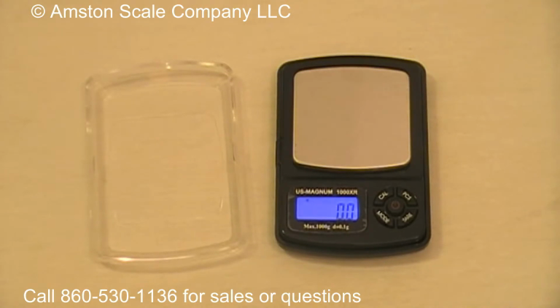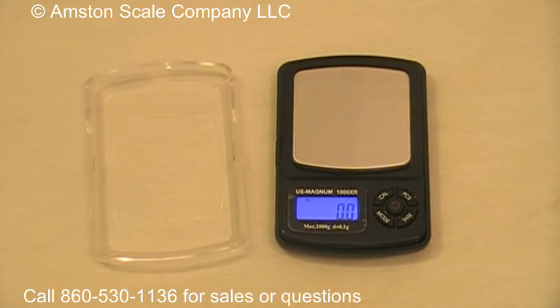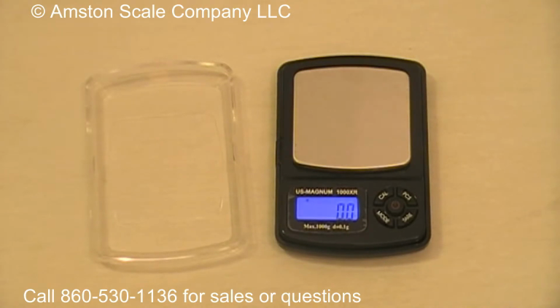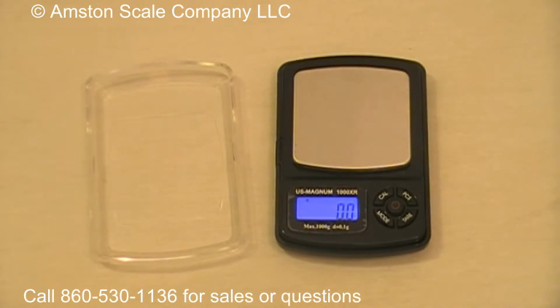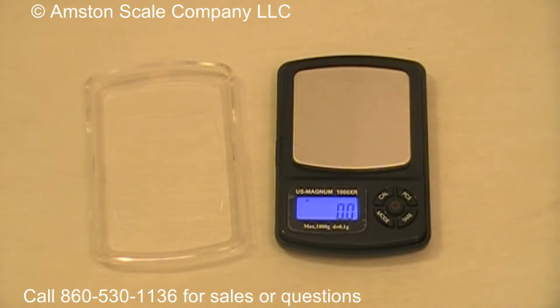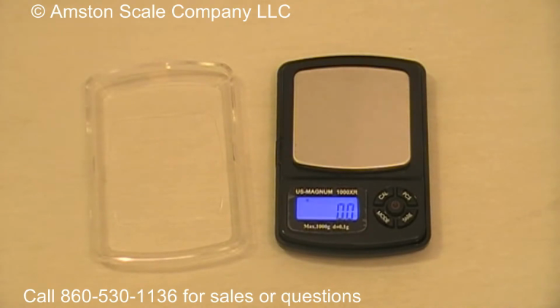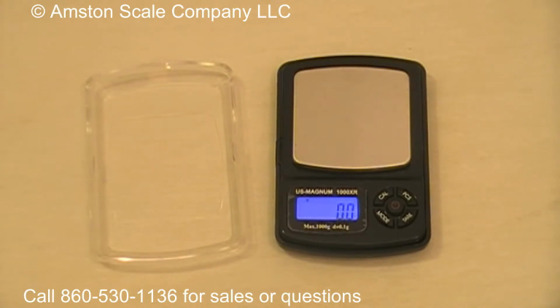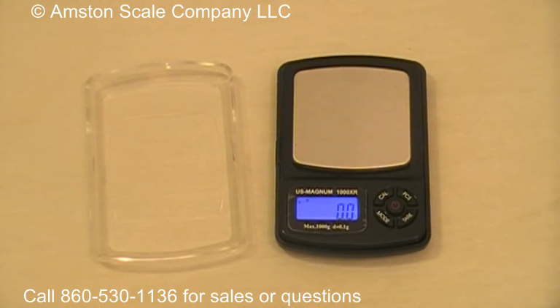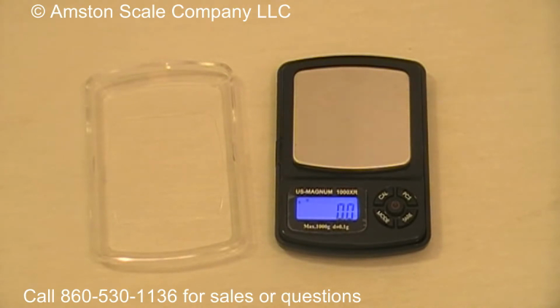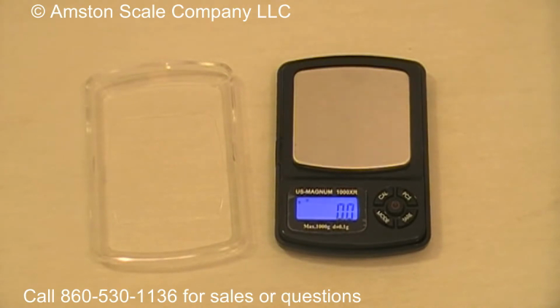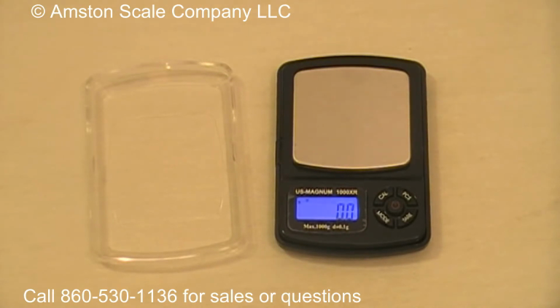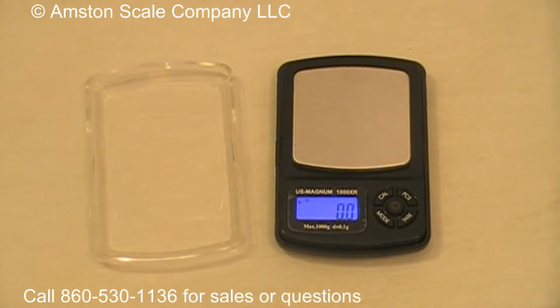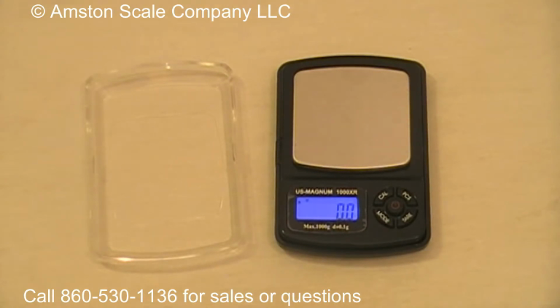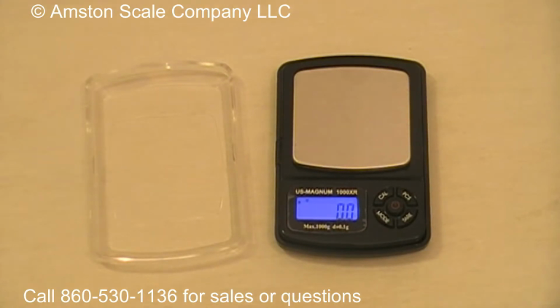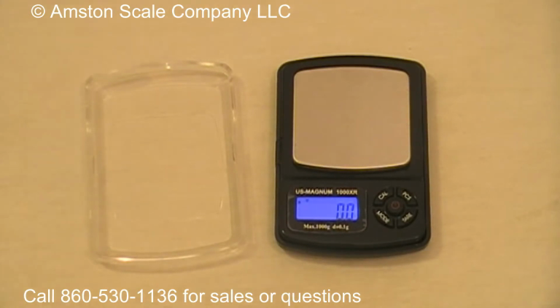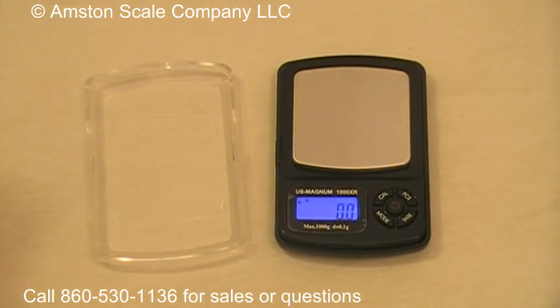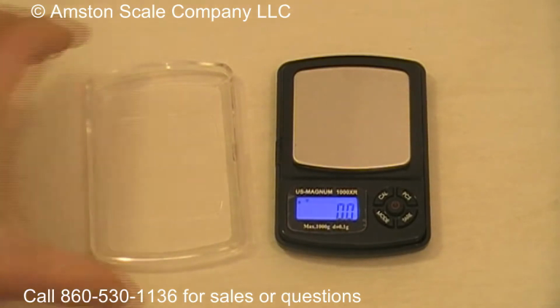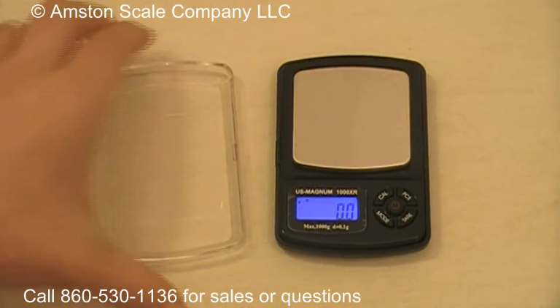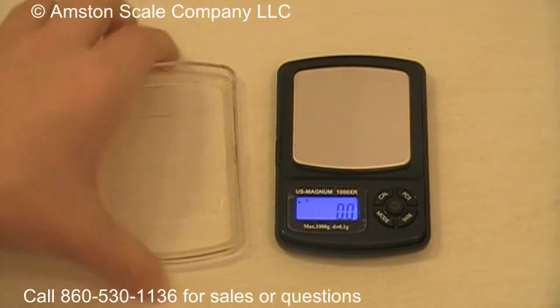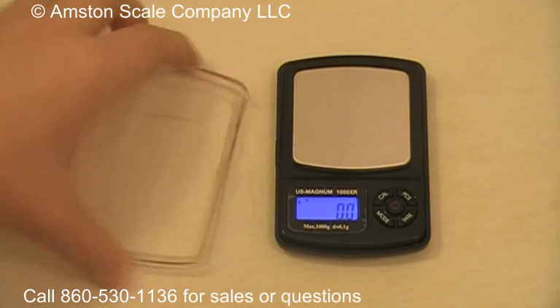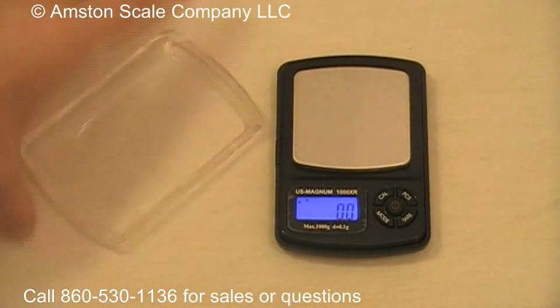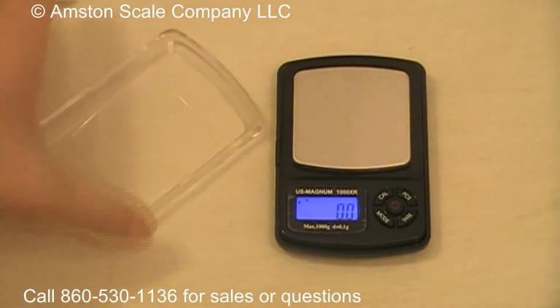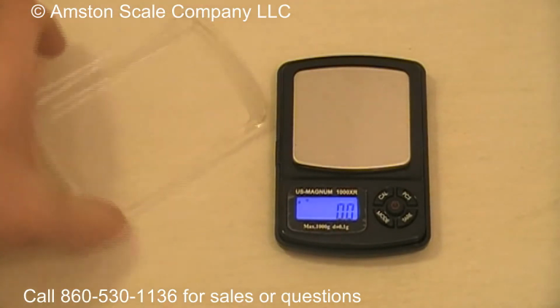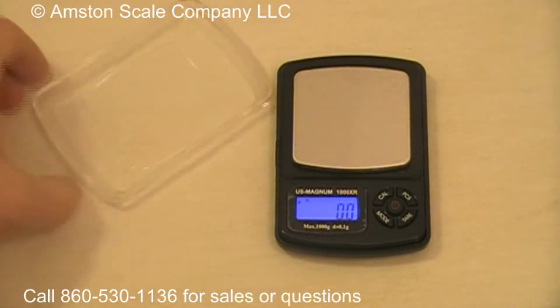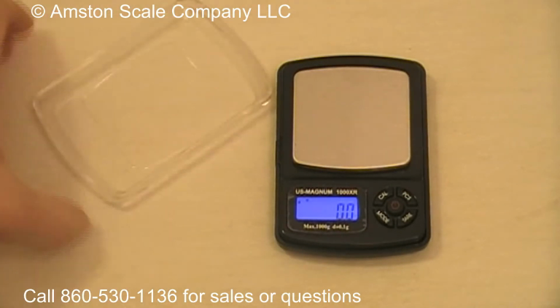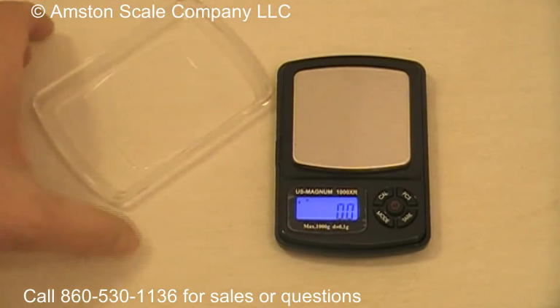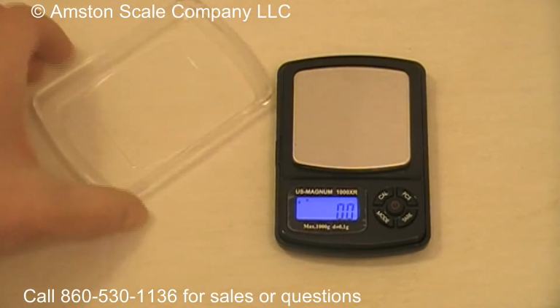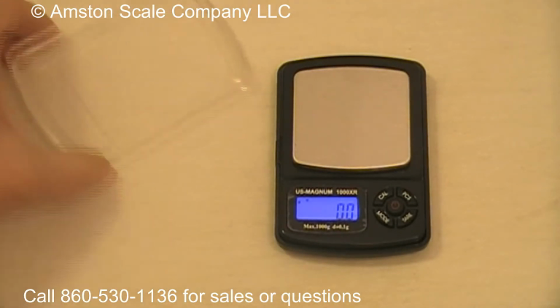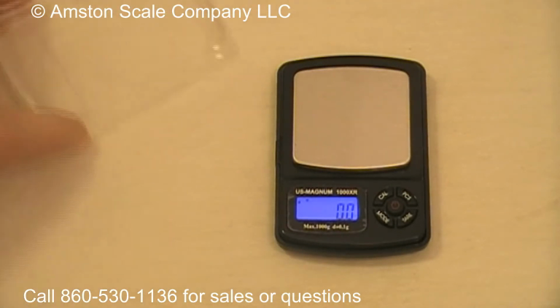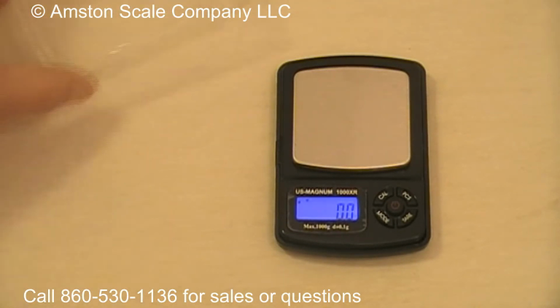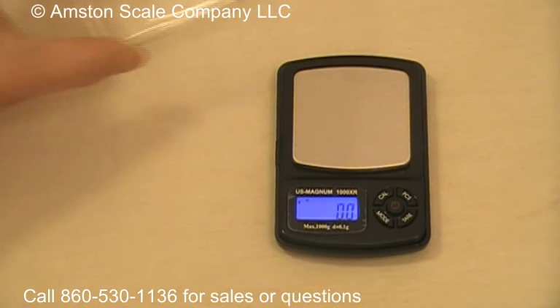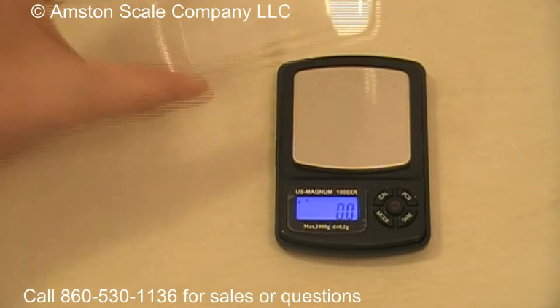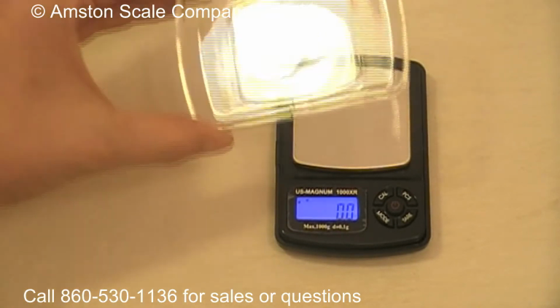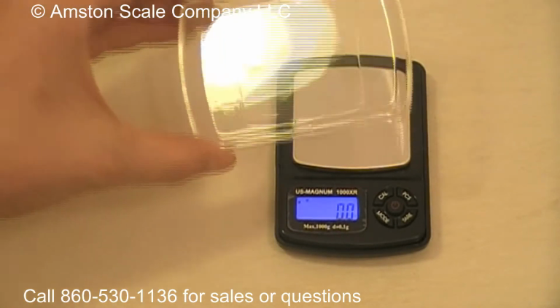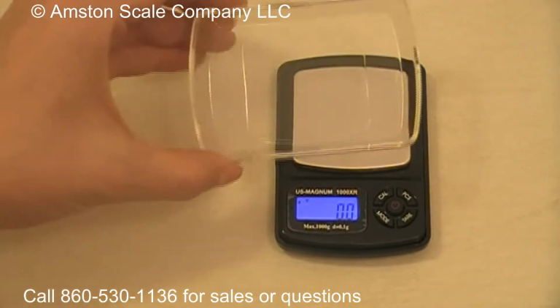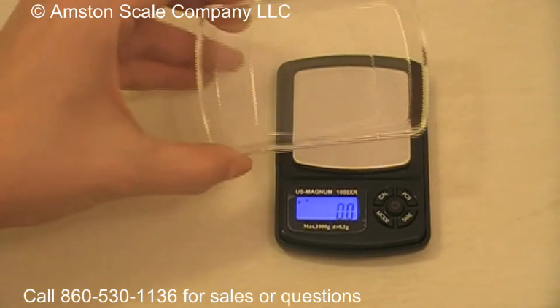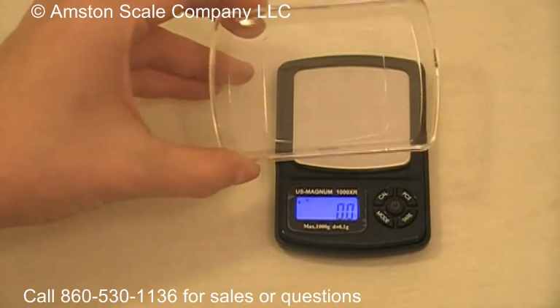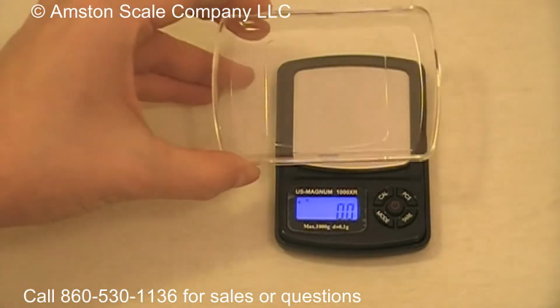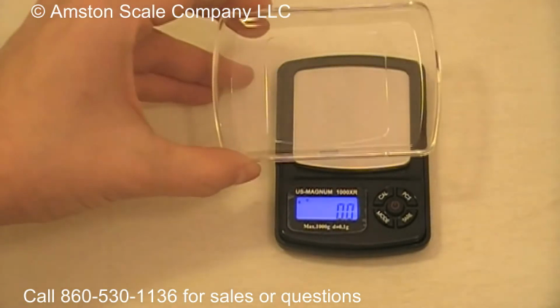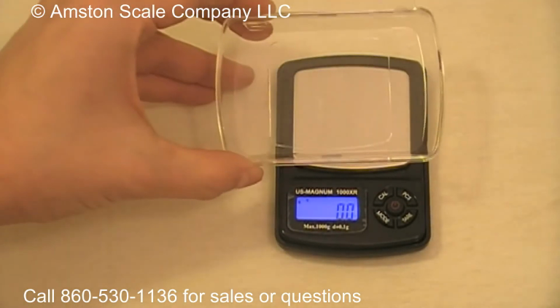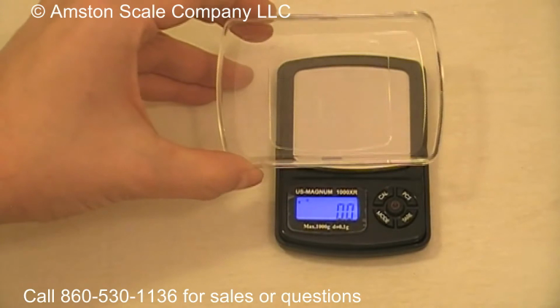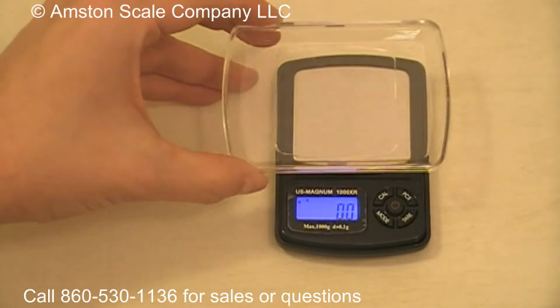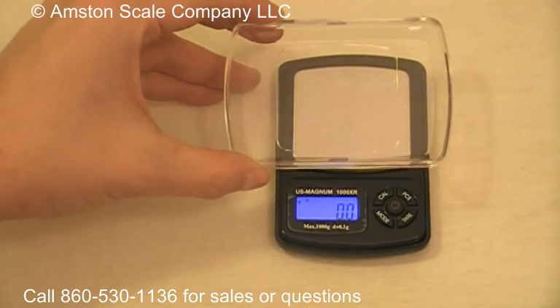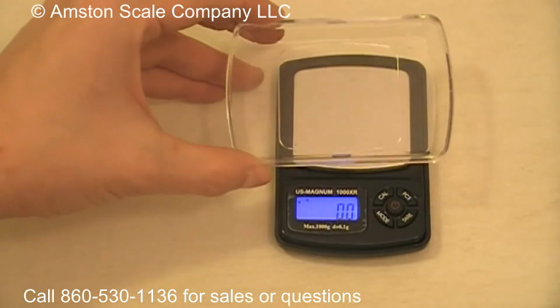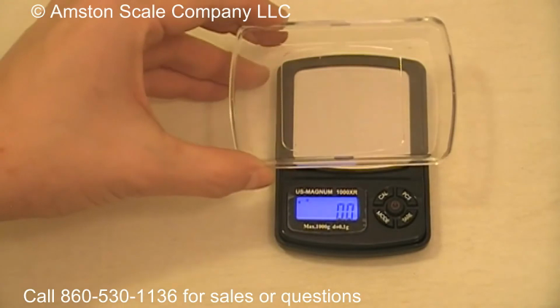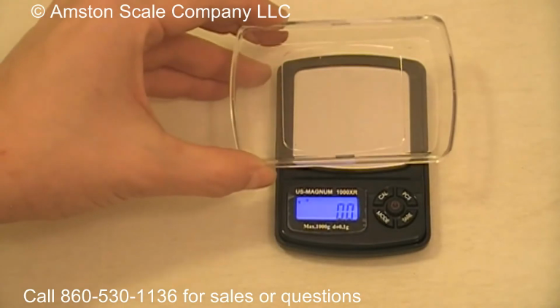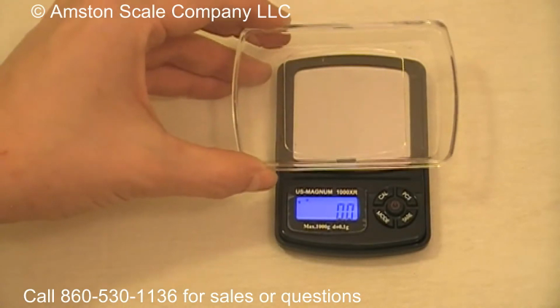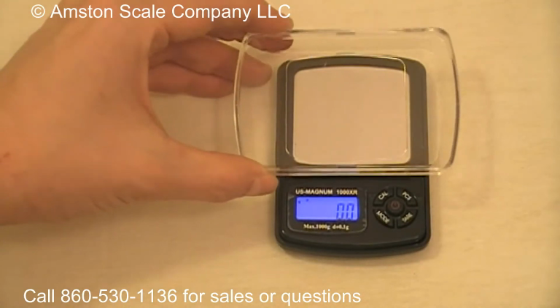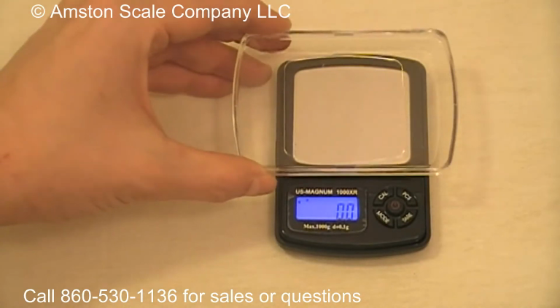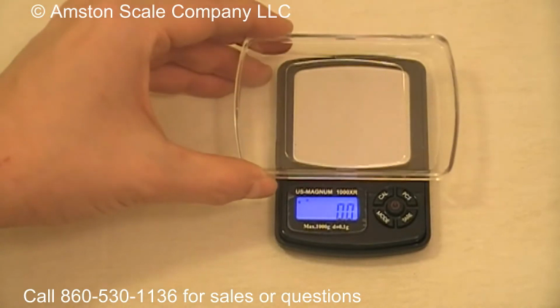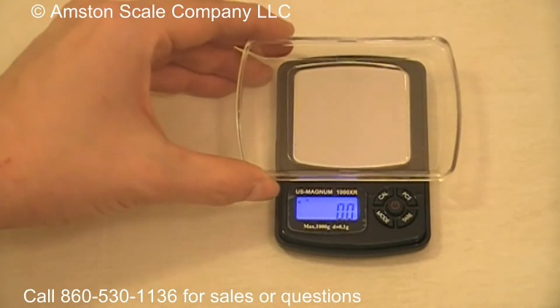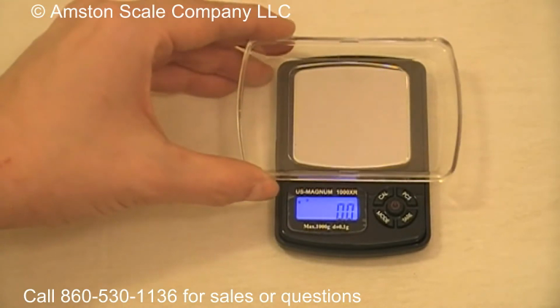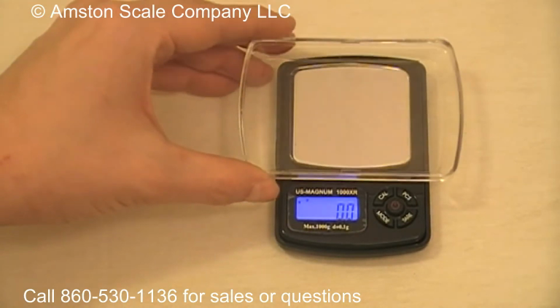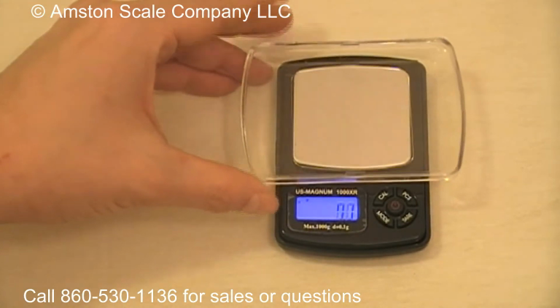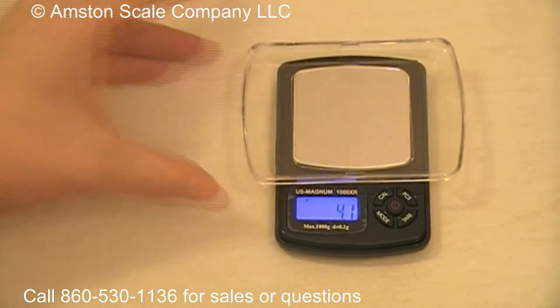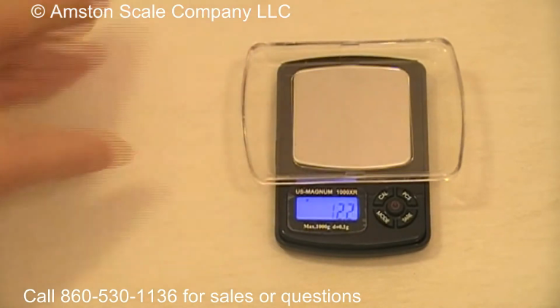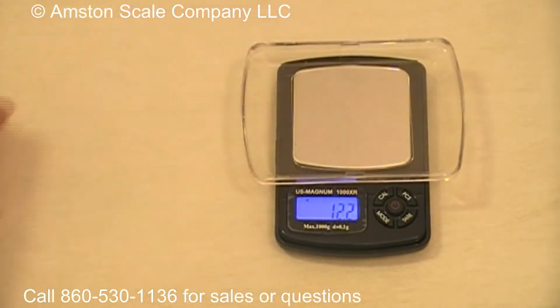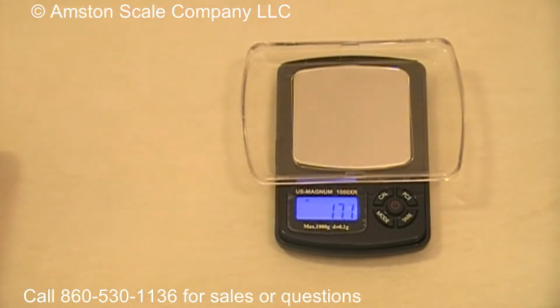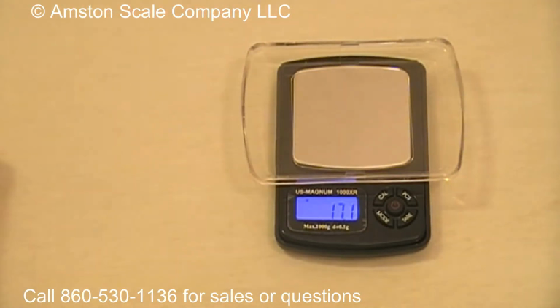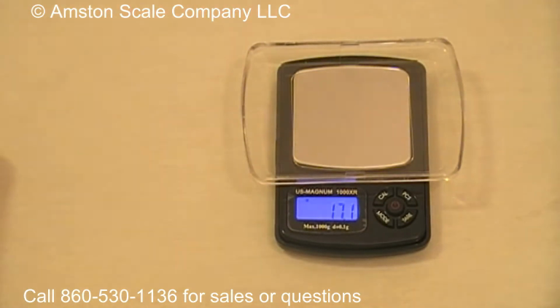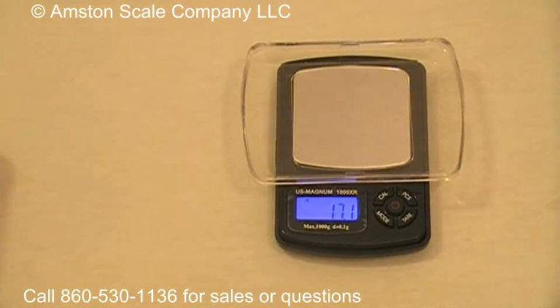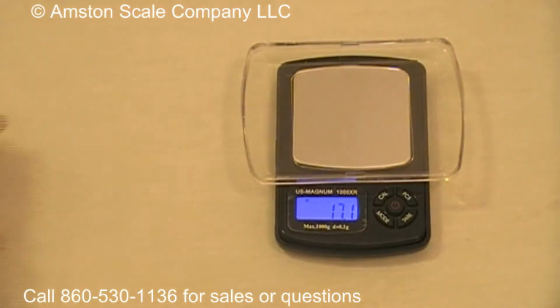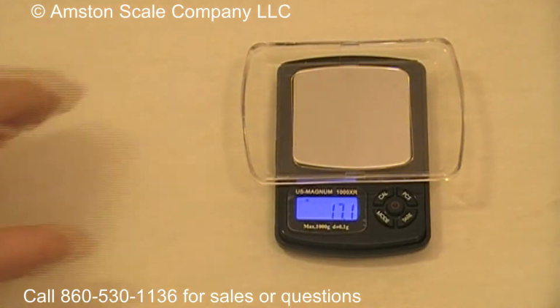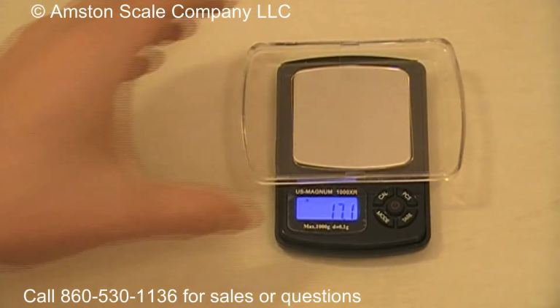The scale comes with AAA batteries to power it, and it also includes a clear plastic weighing tray and cover. I'll put that on there.